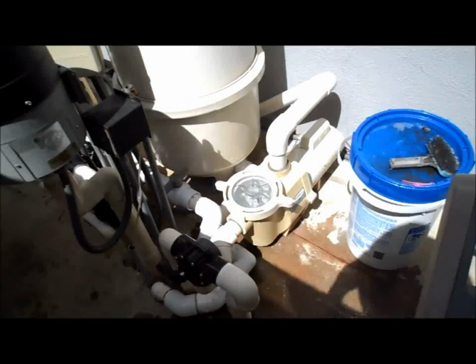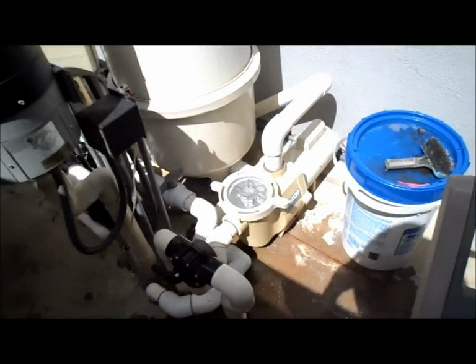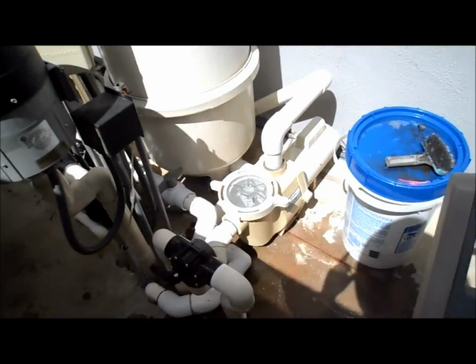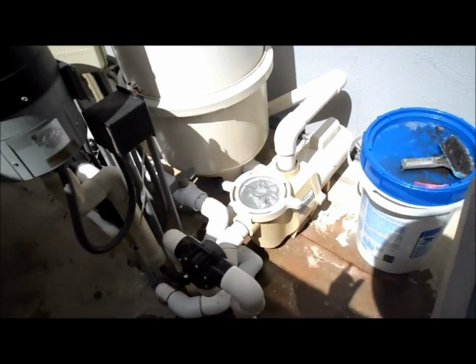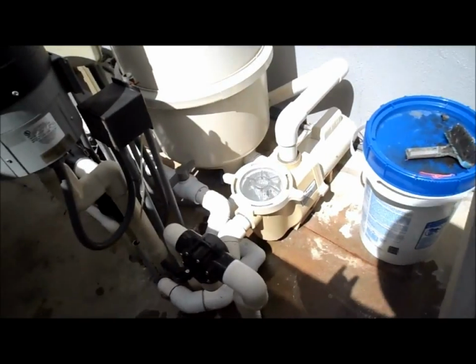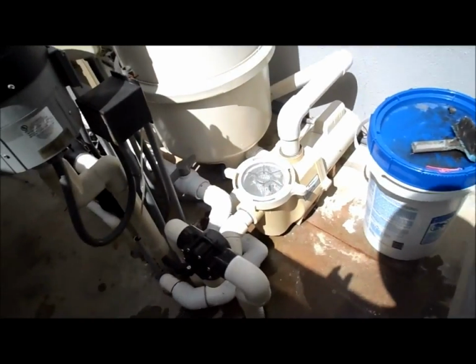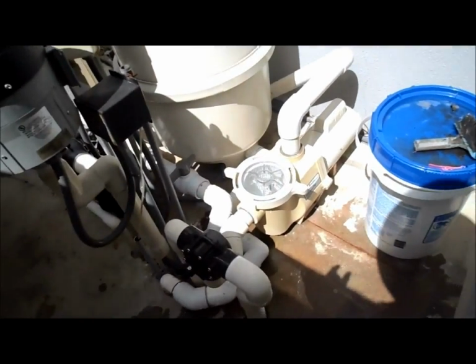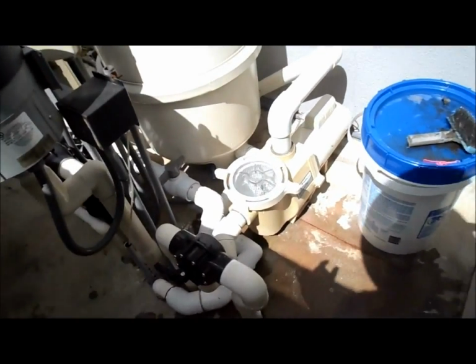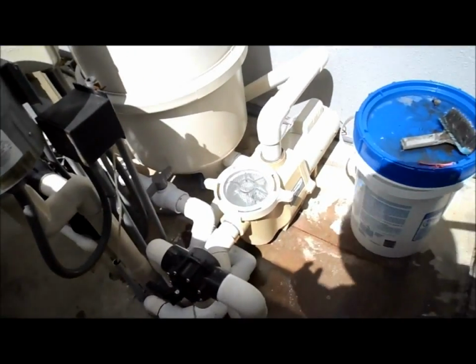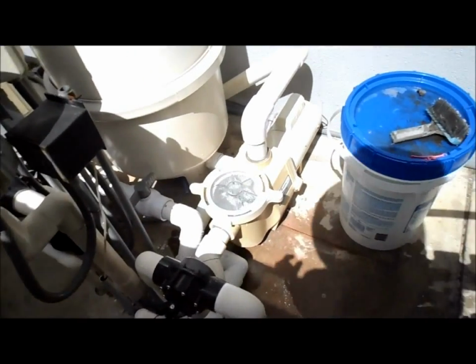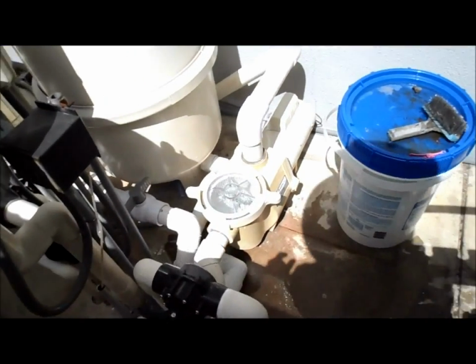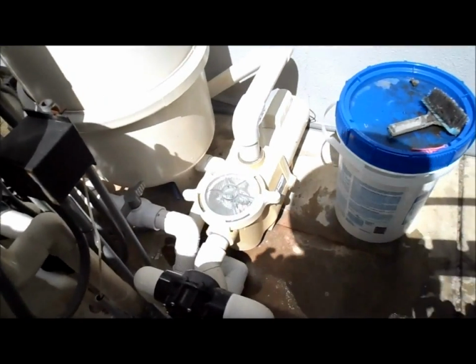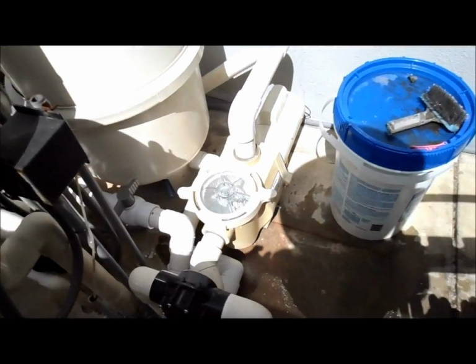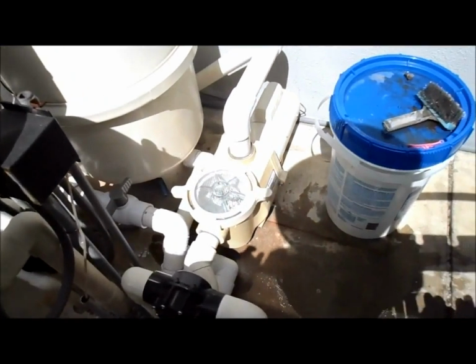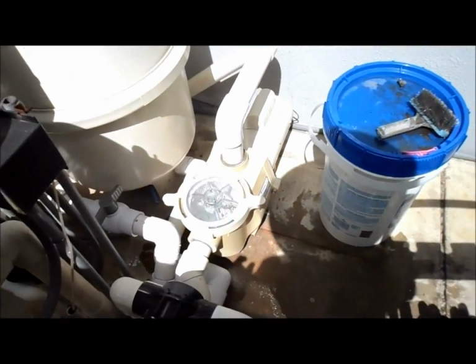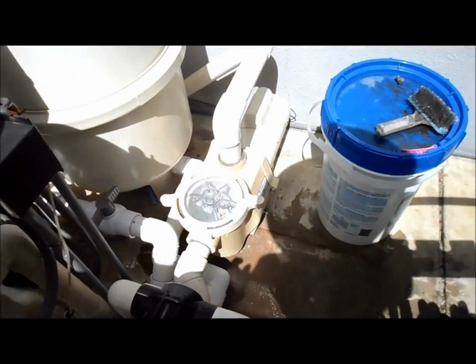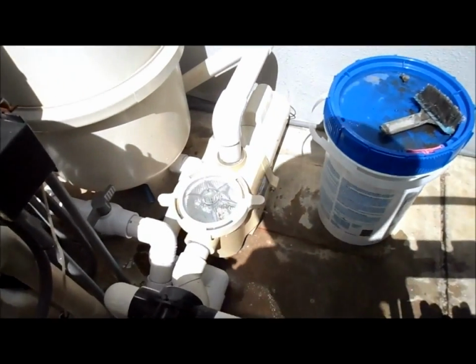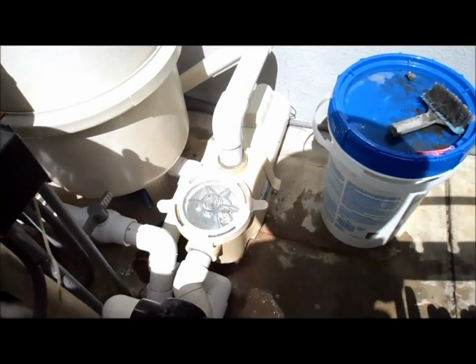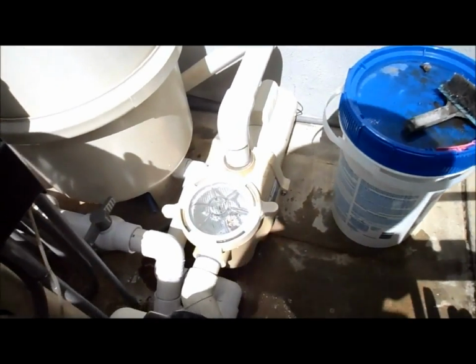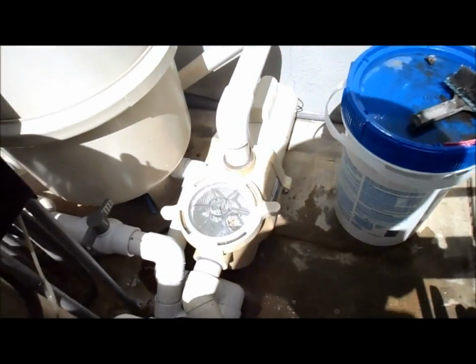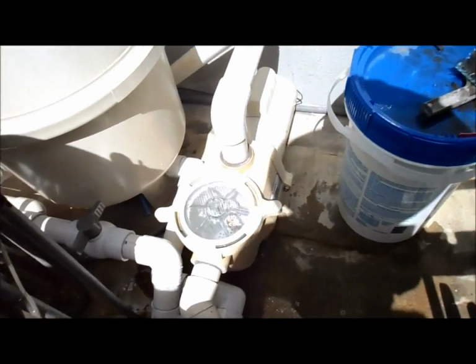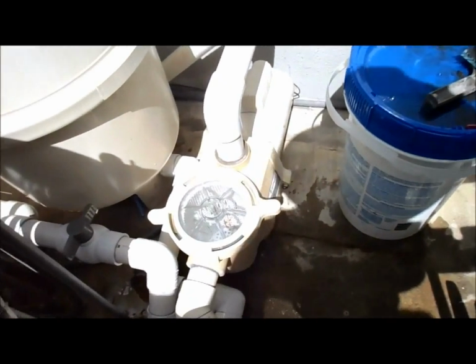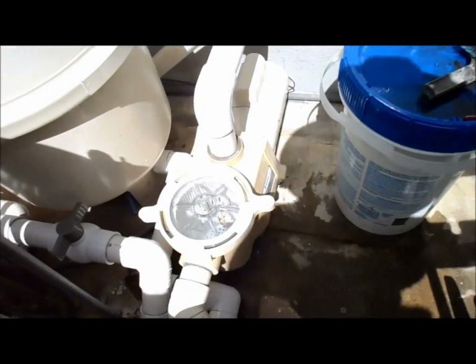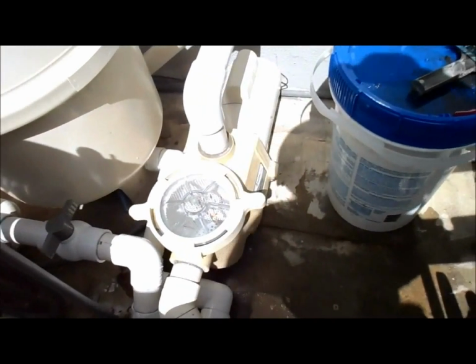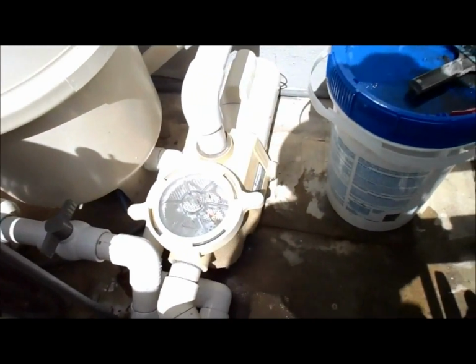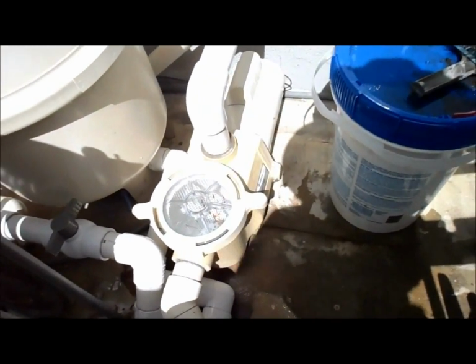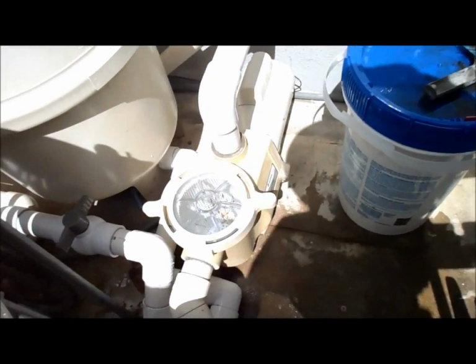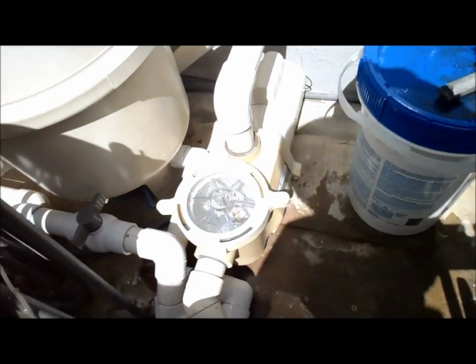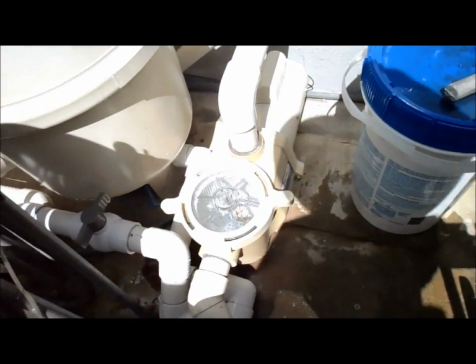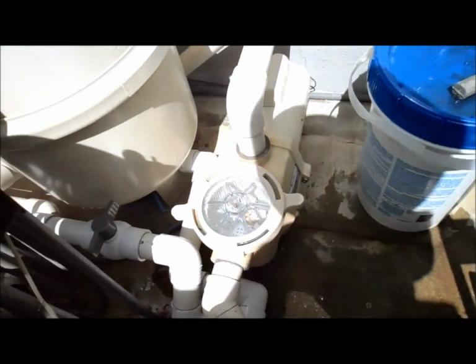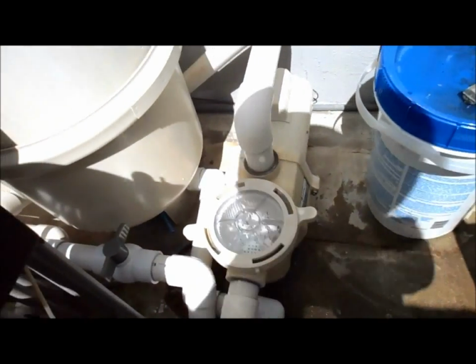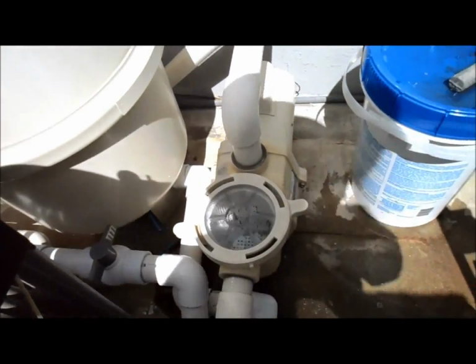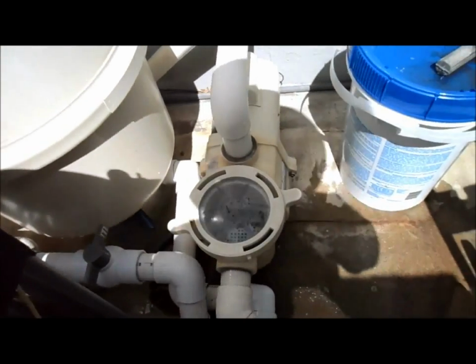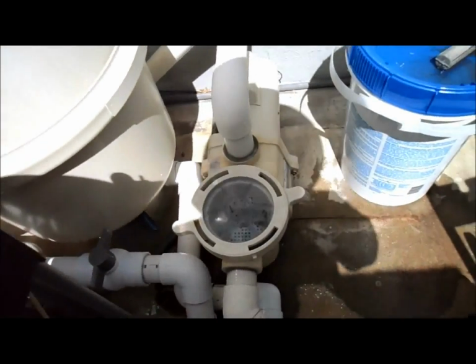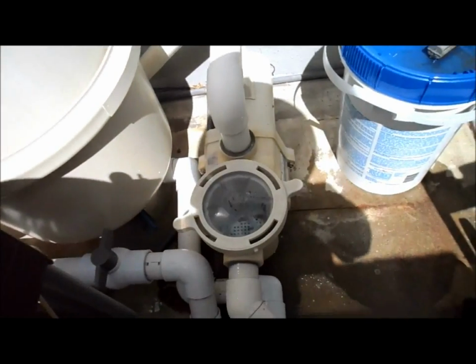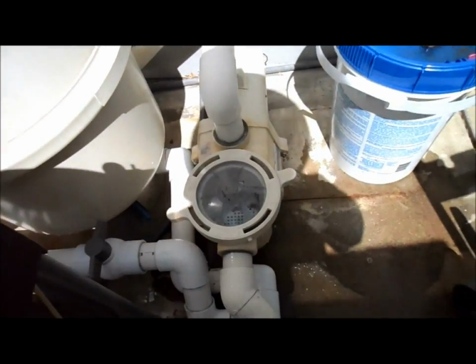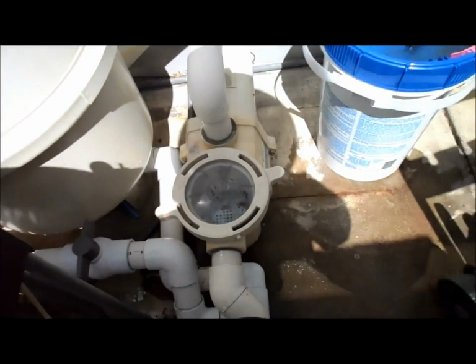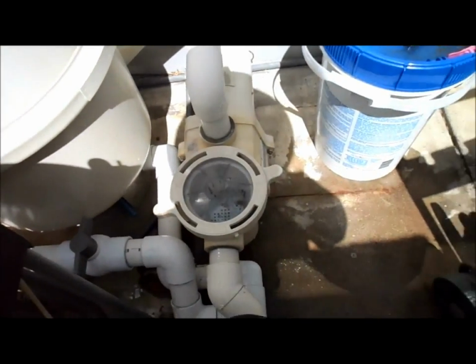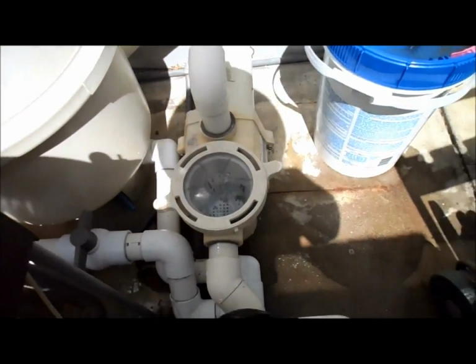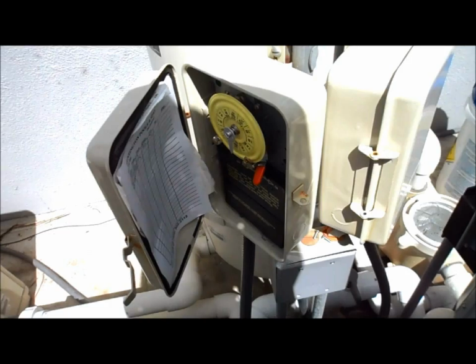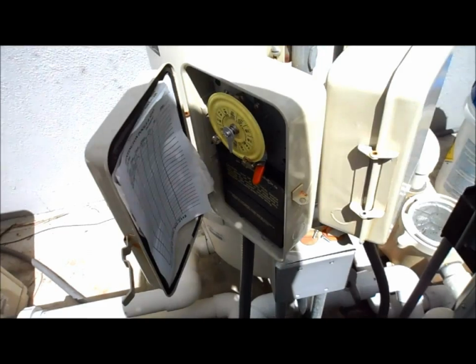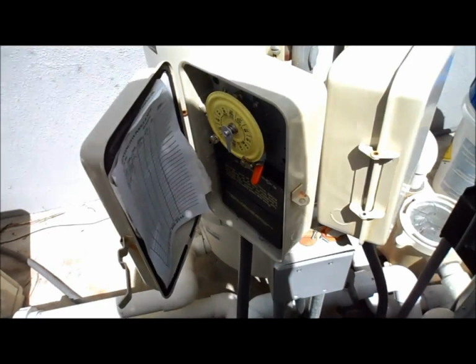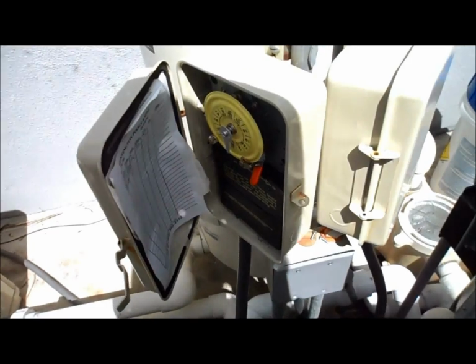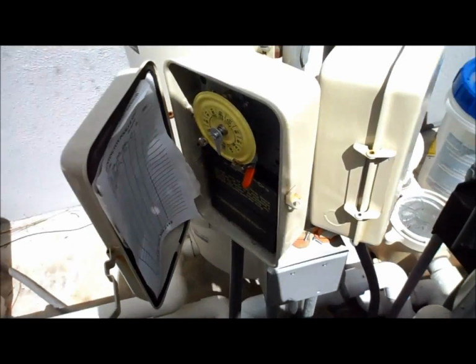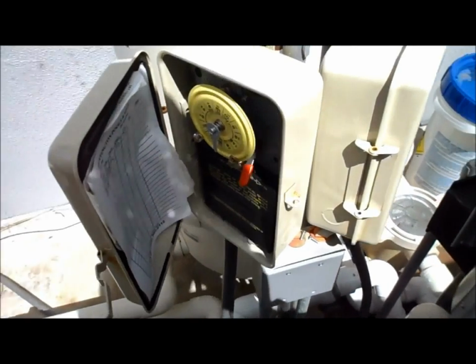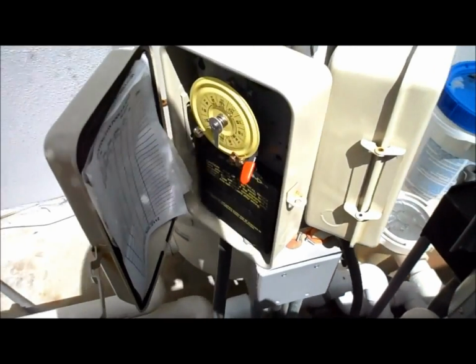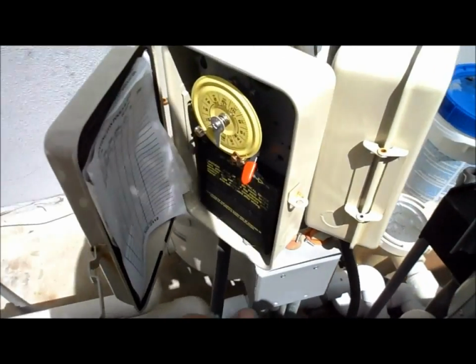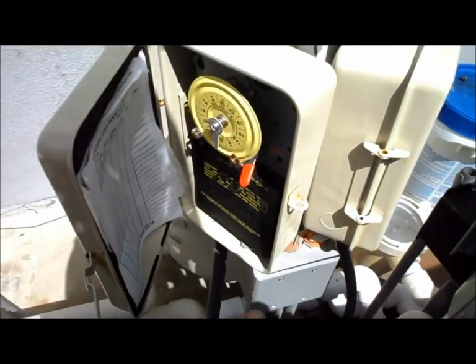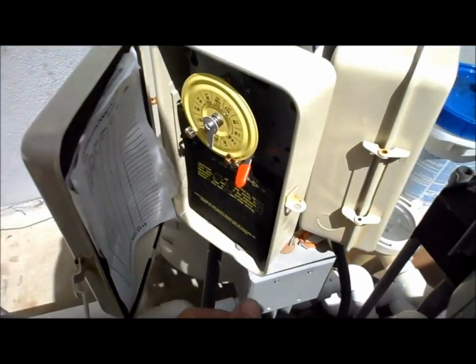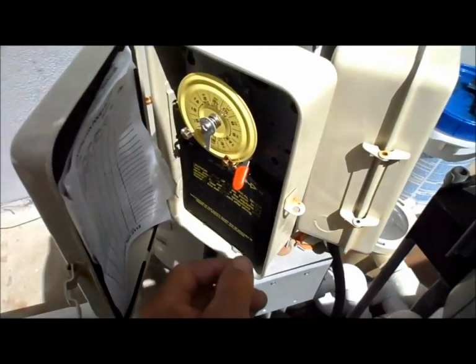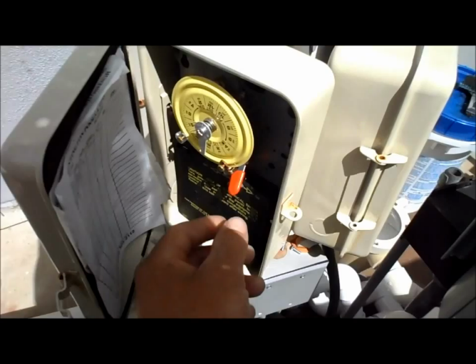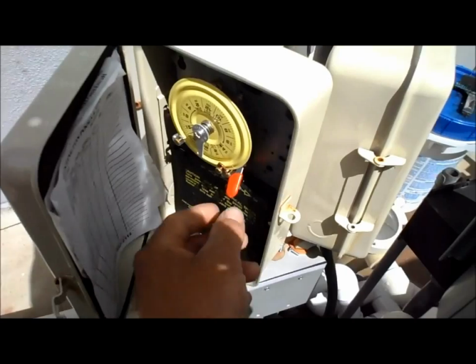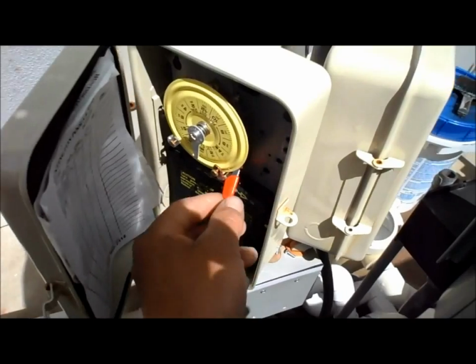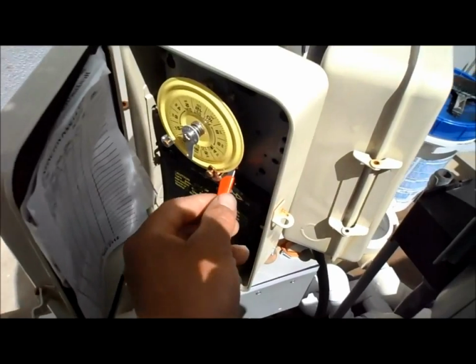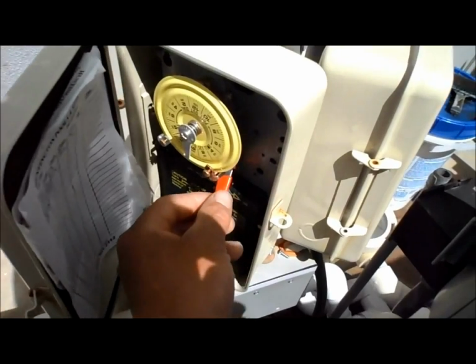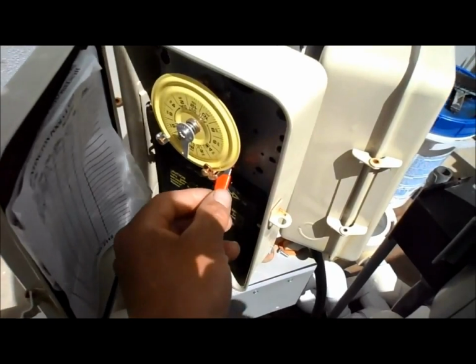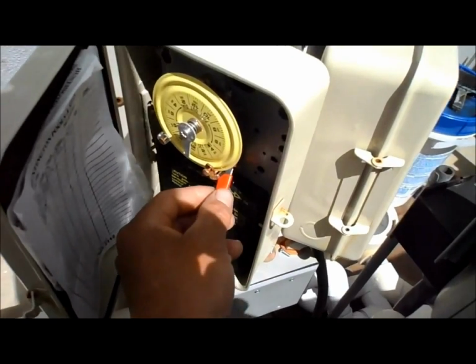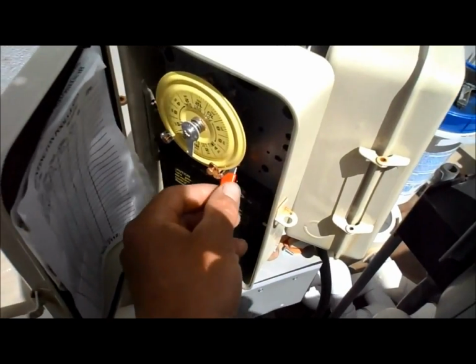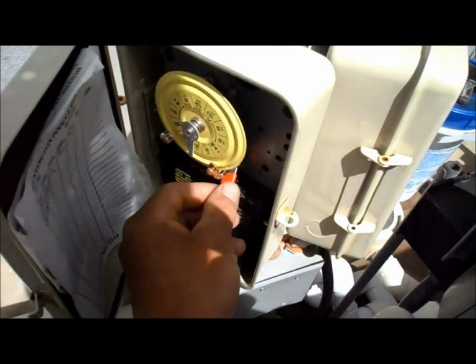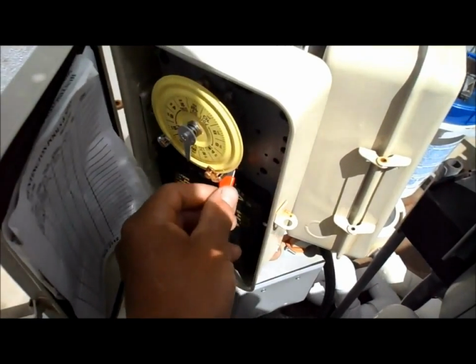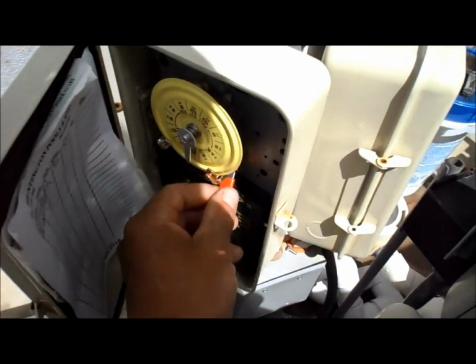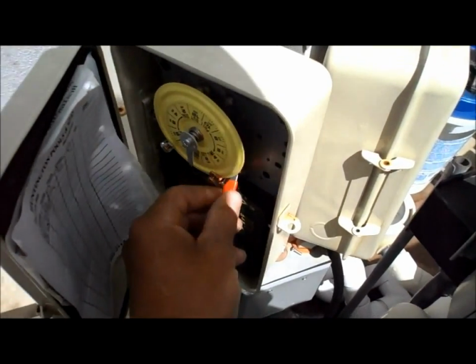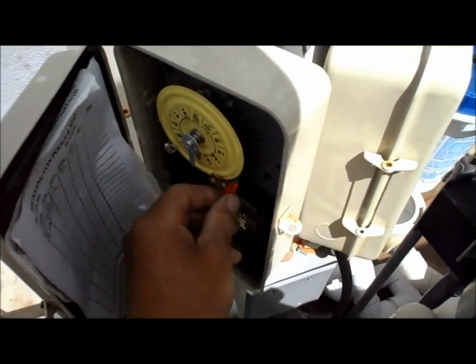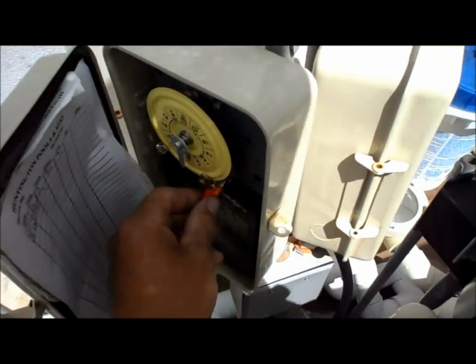I'm going to show you how to clean the pump basket. It should be done once a week. If you have a time clock like this, you just turn it off.